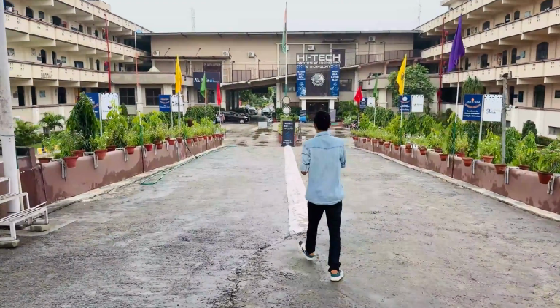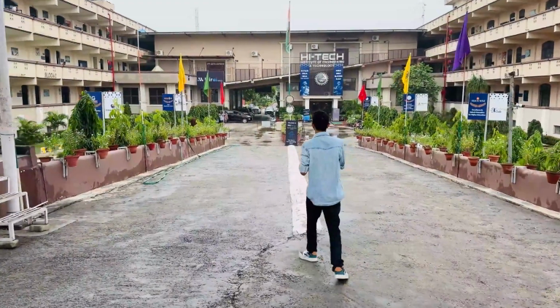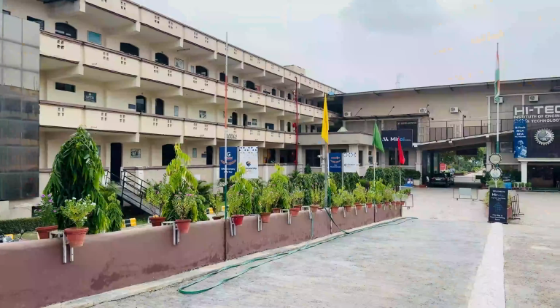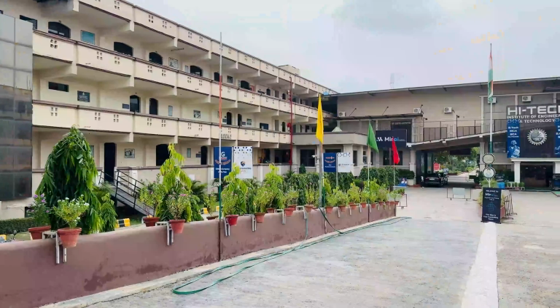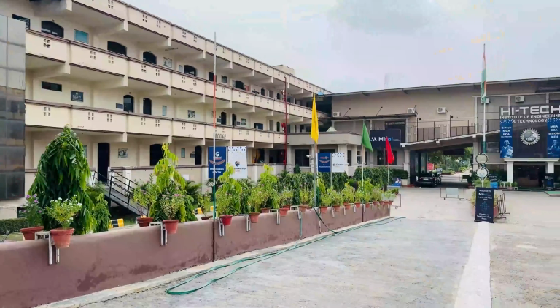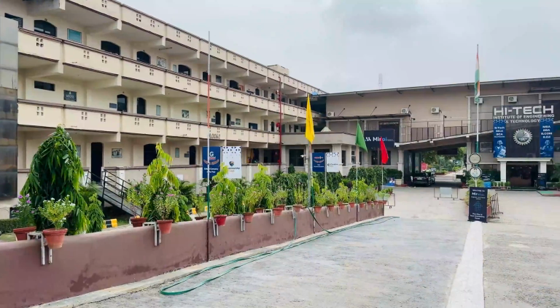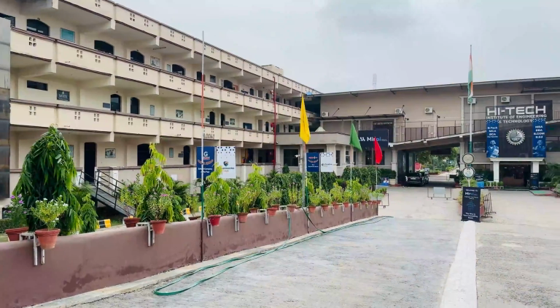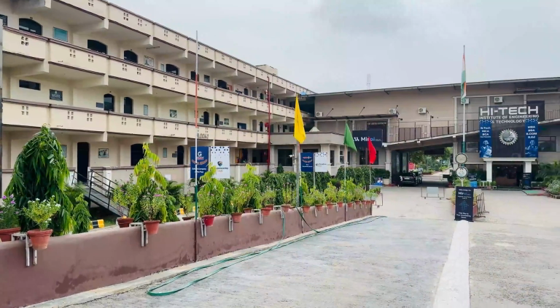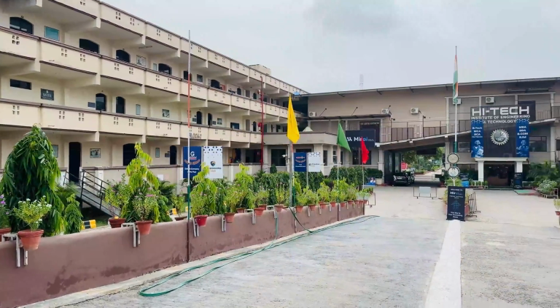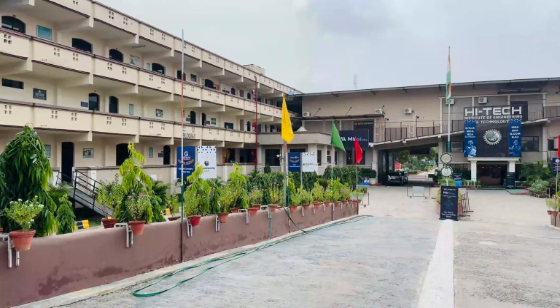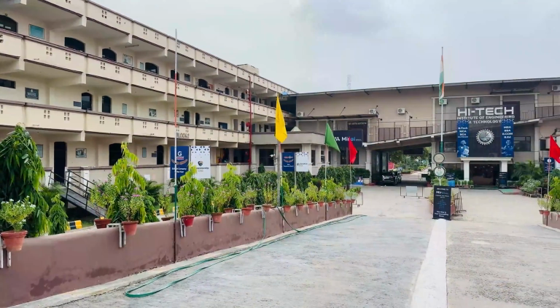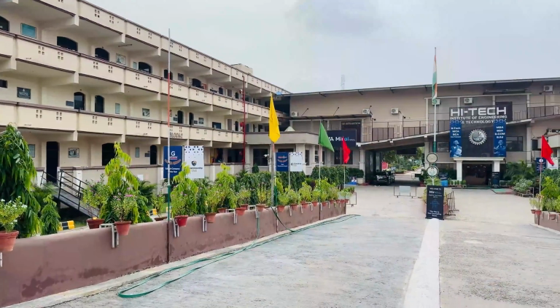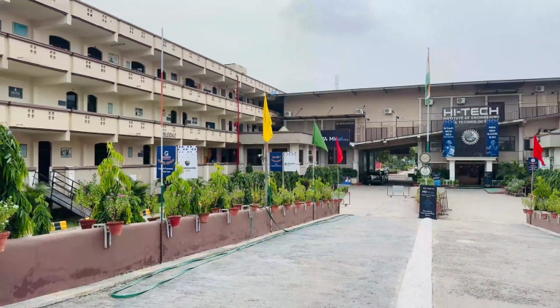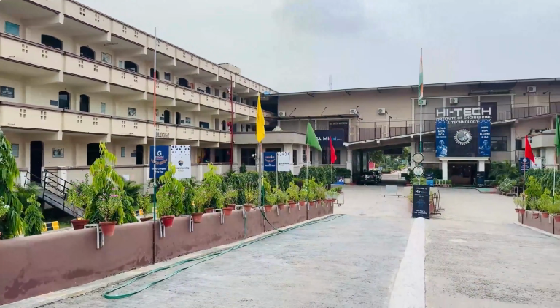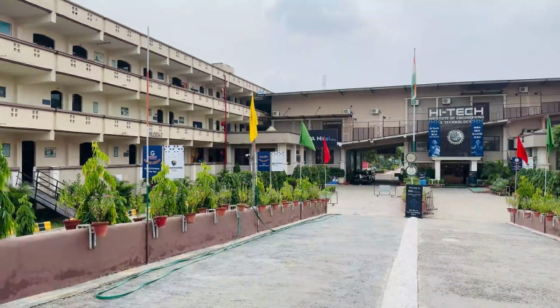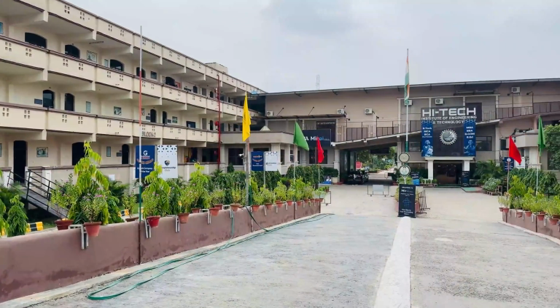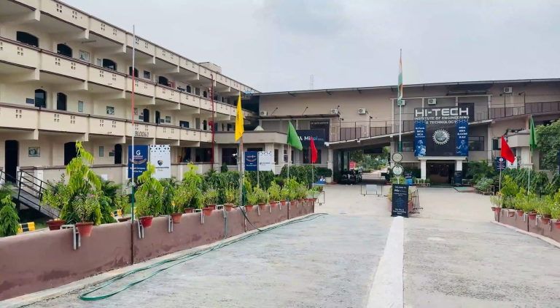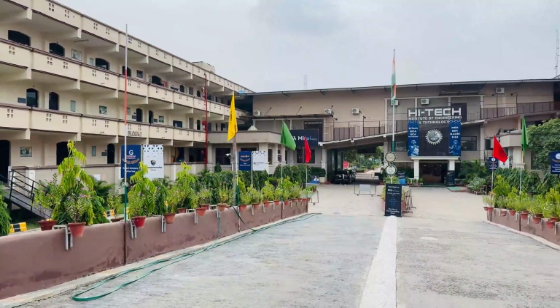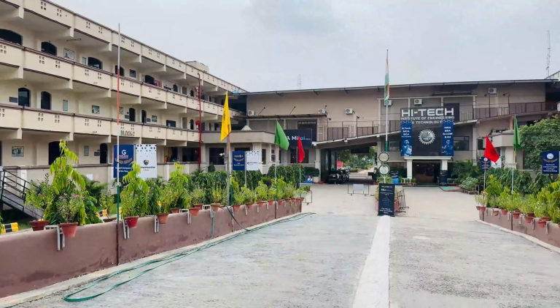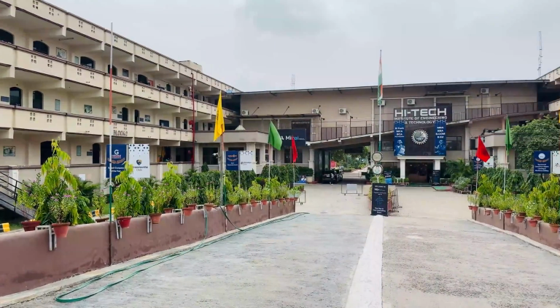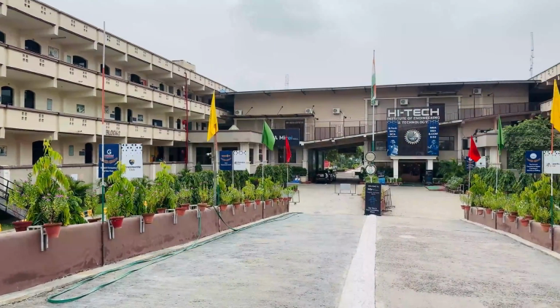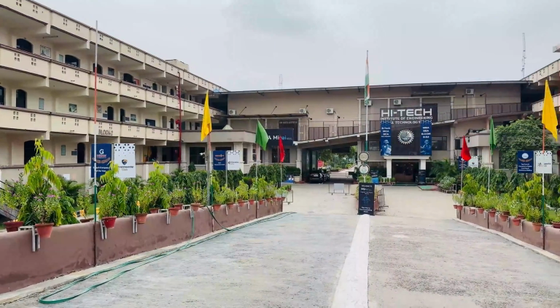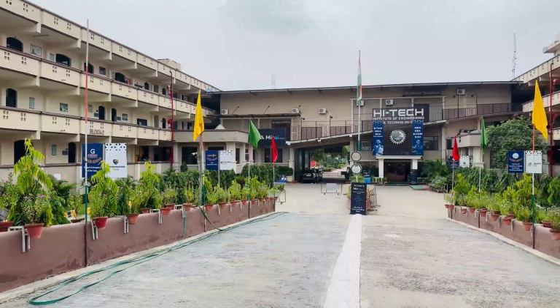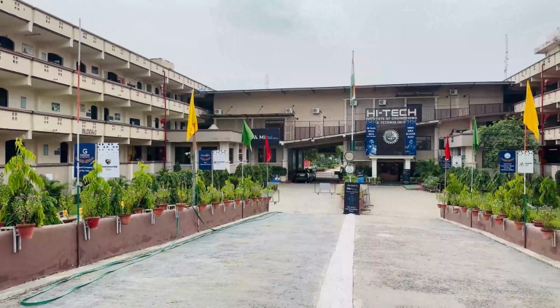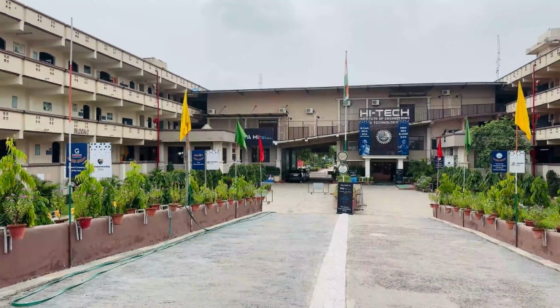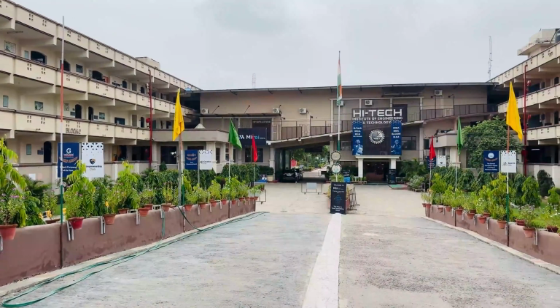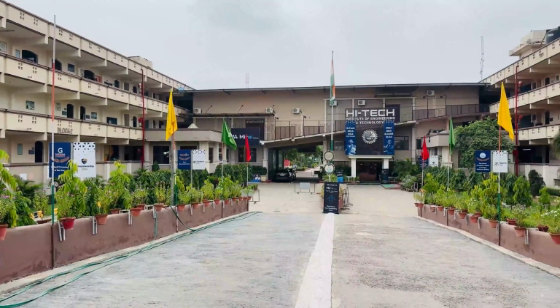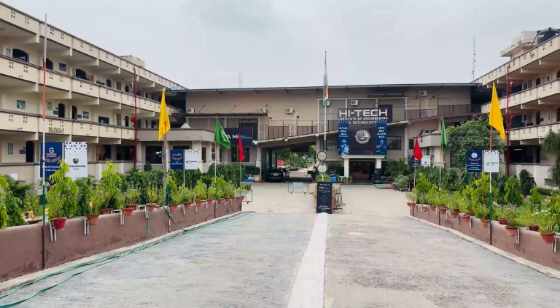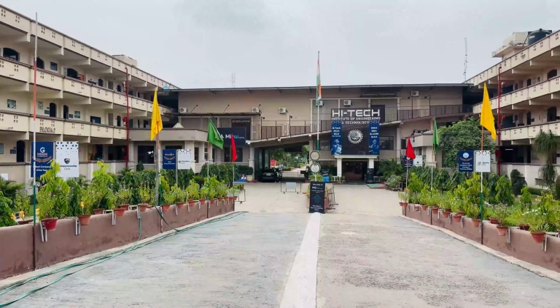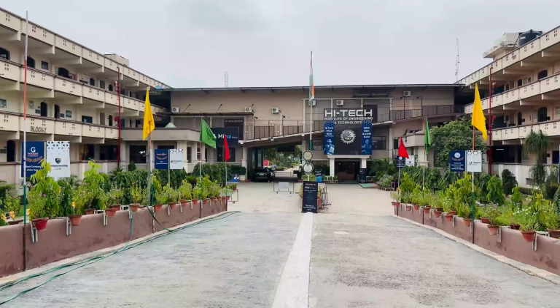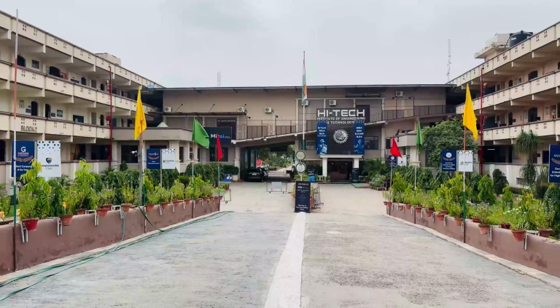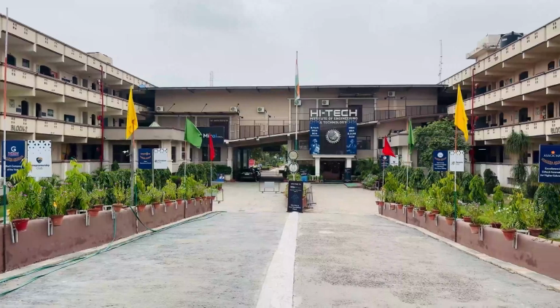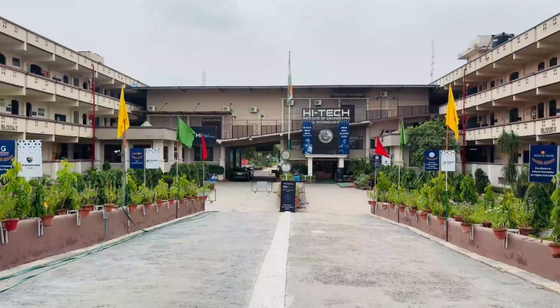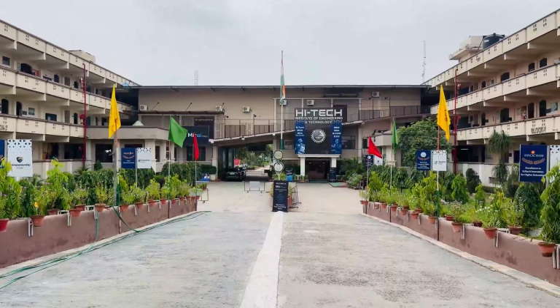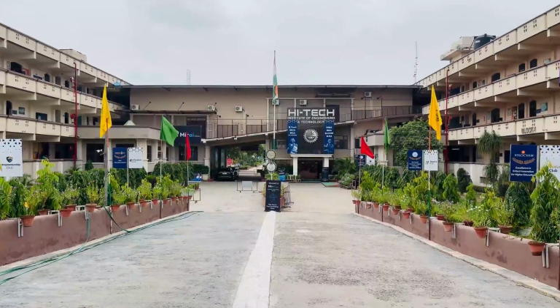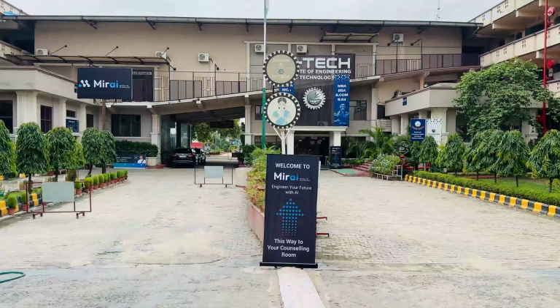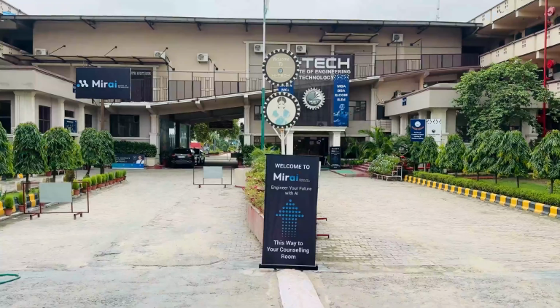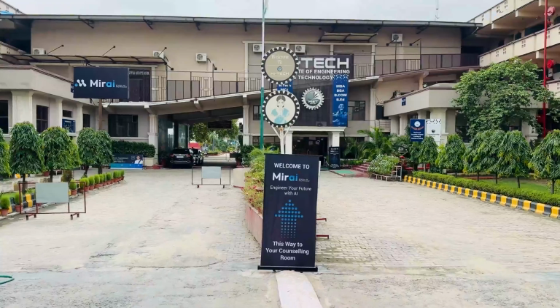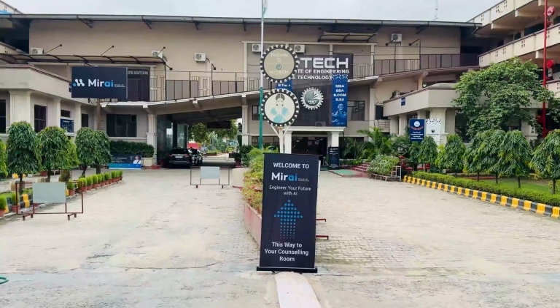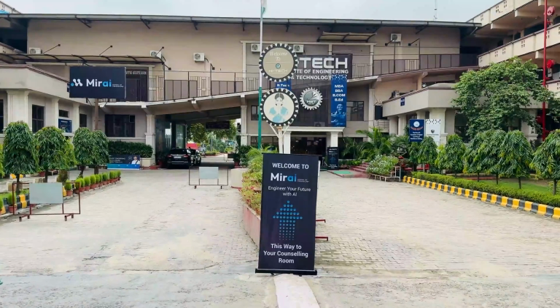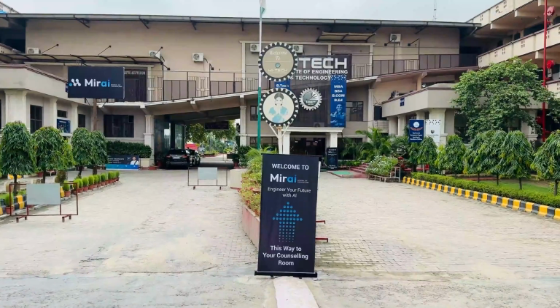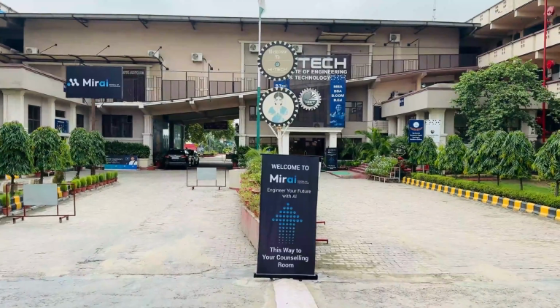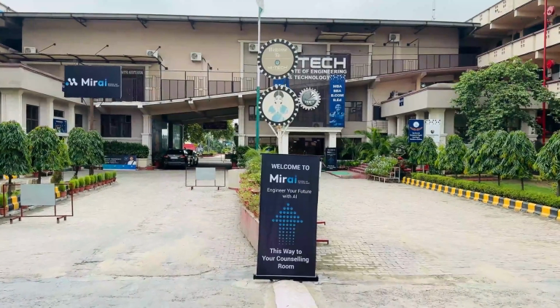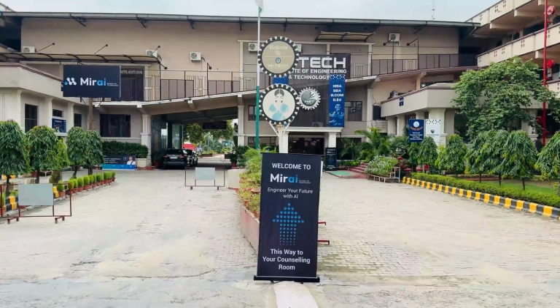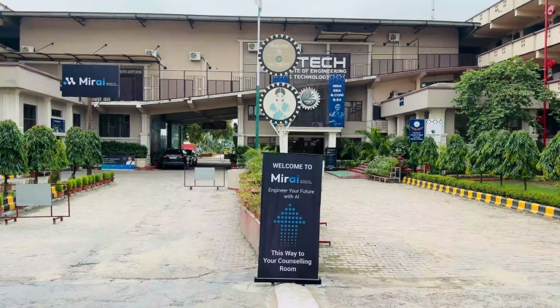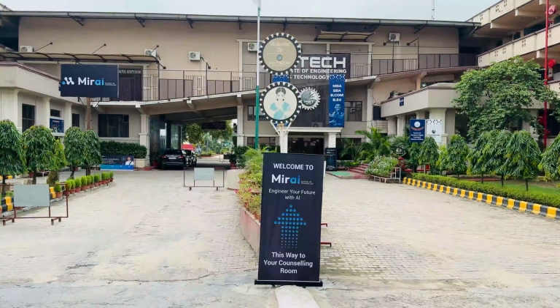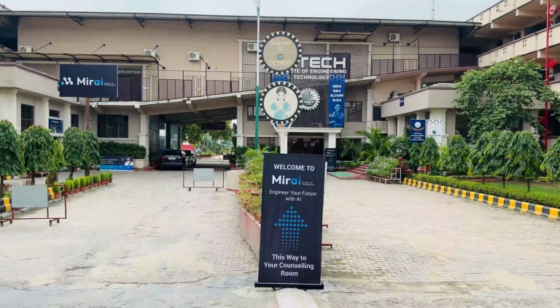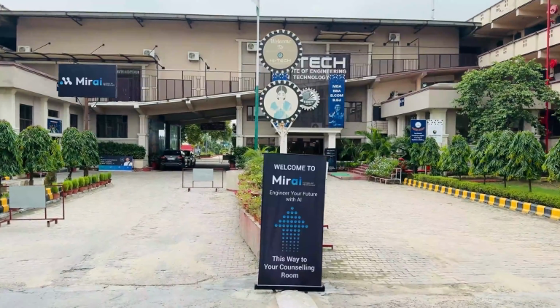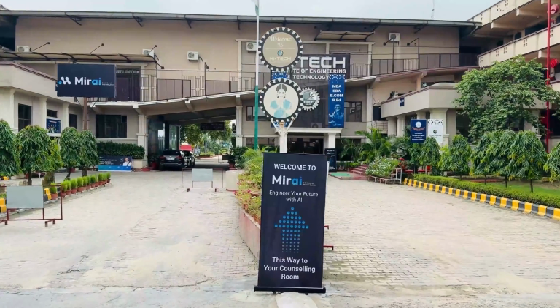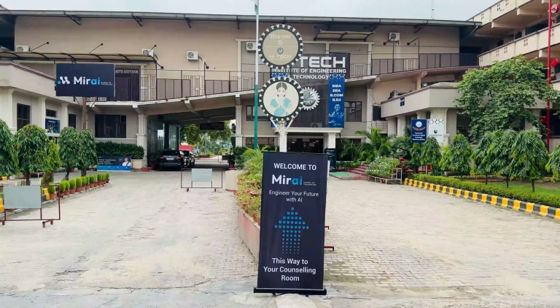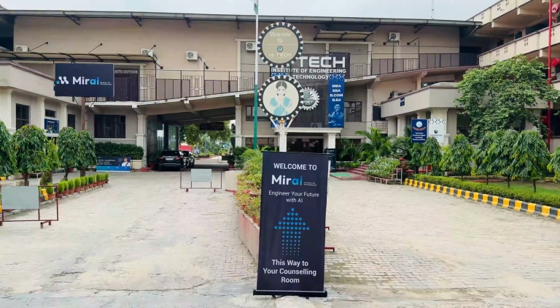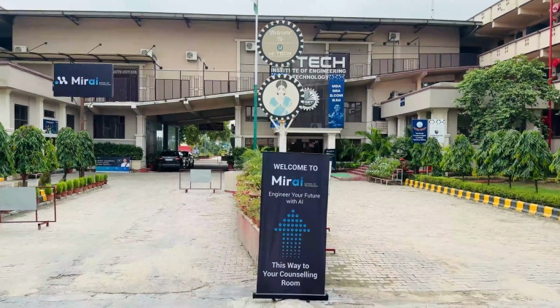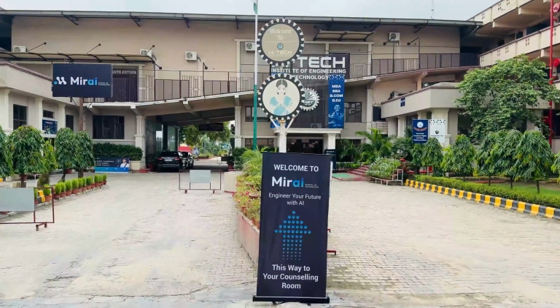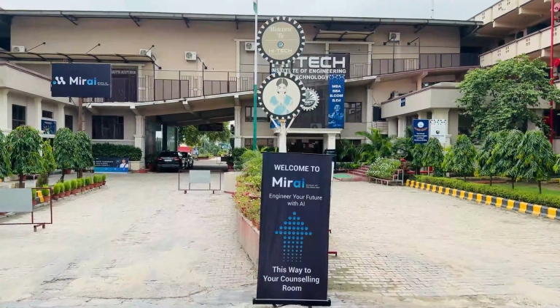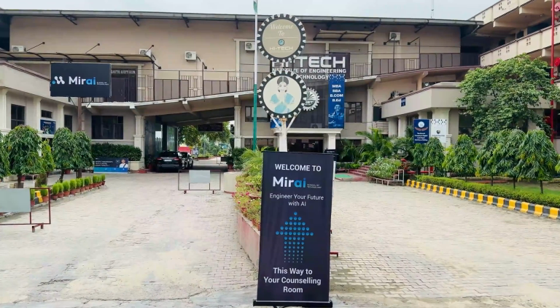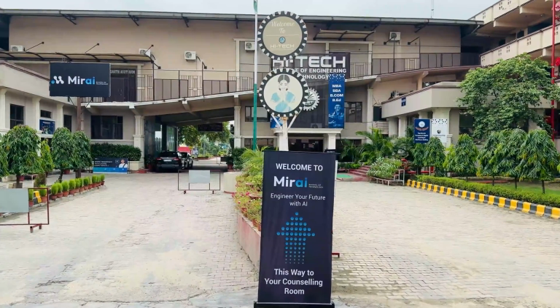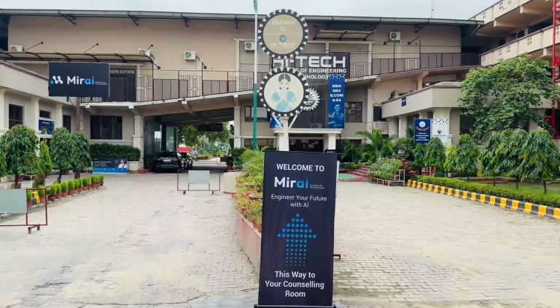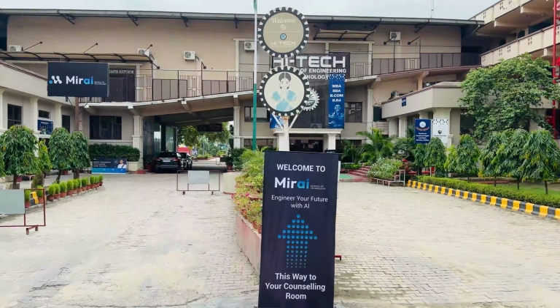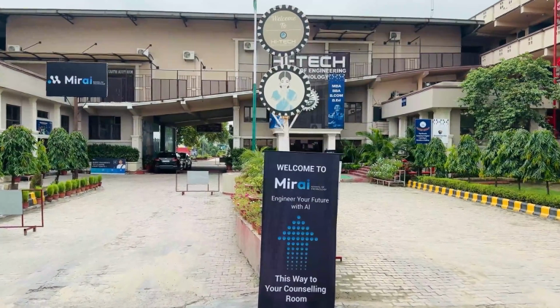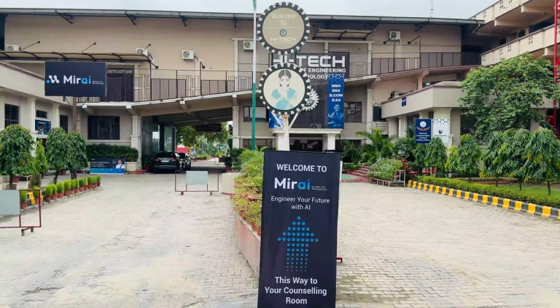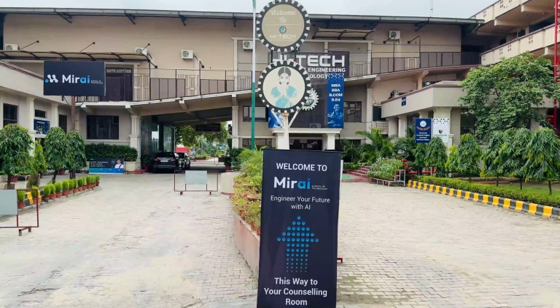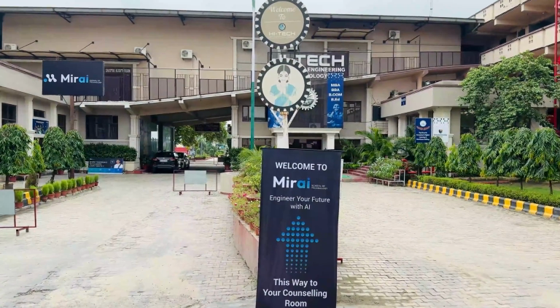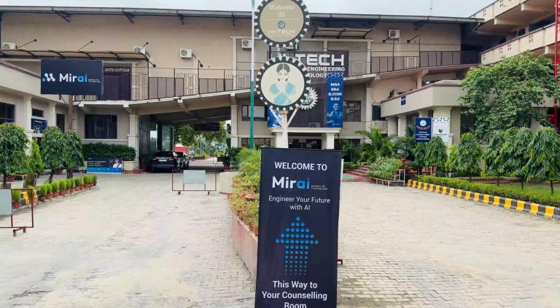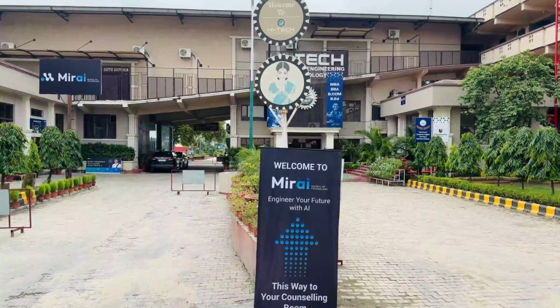Okay, first impression — the campus looks good and green. There's one specific reason for it which I'll tell you in a while.